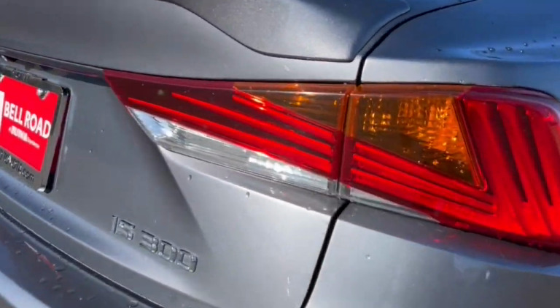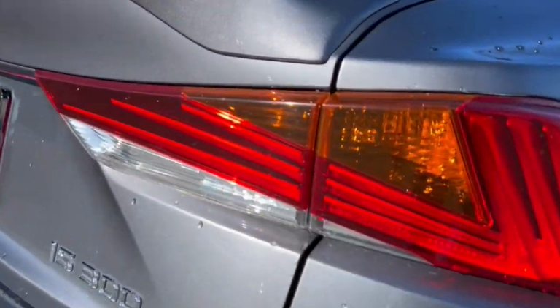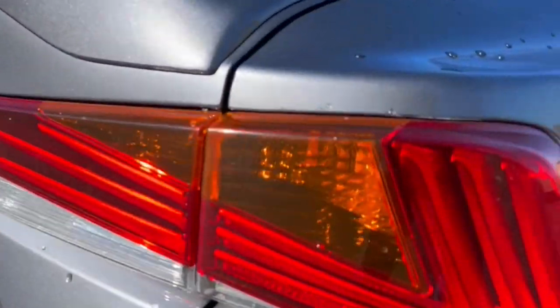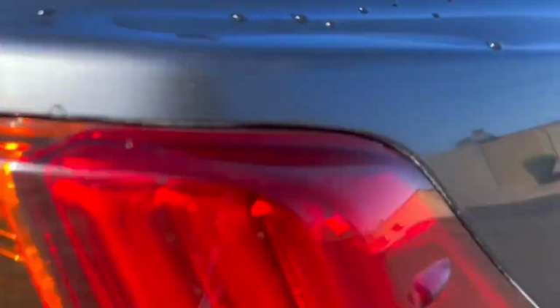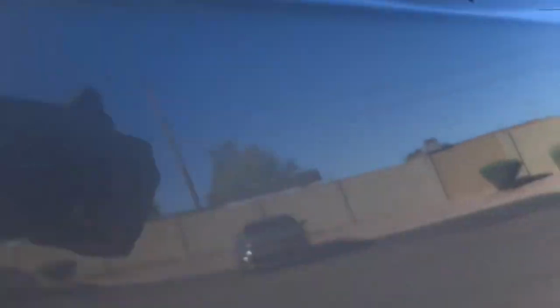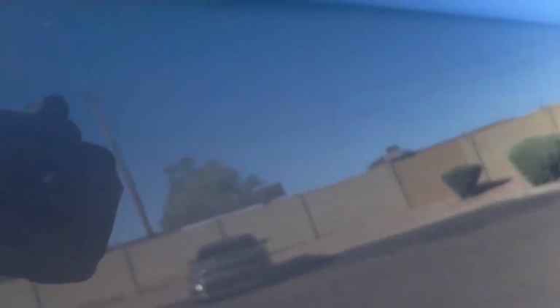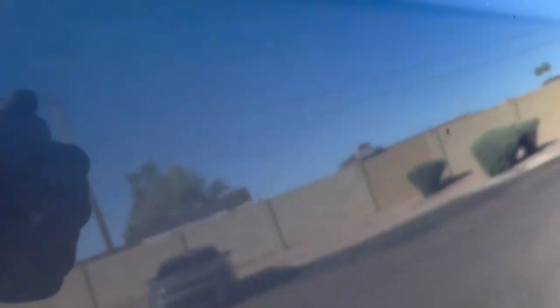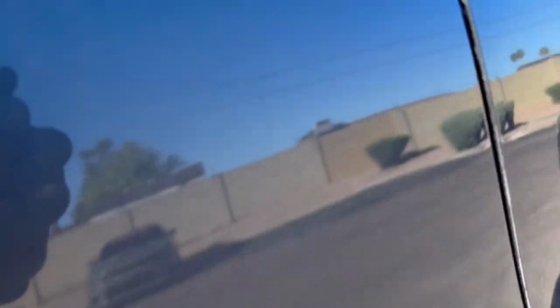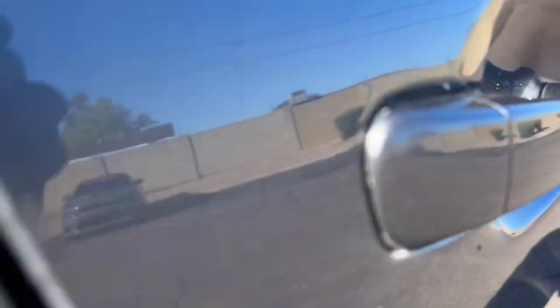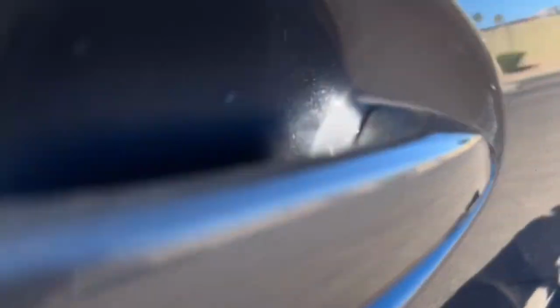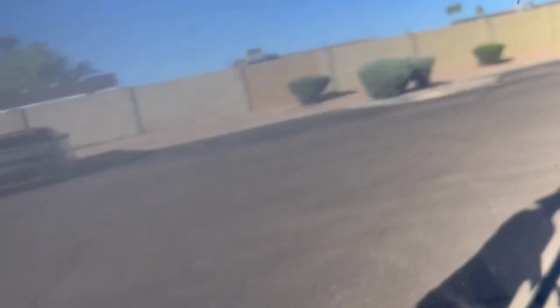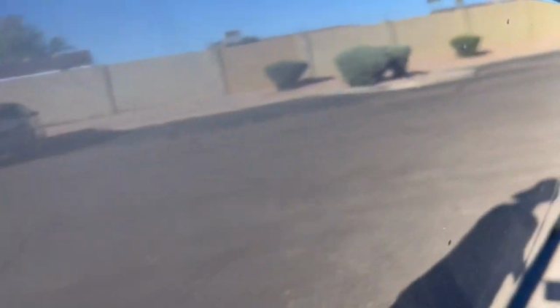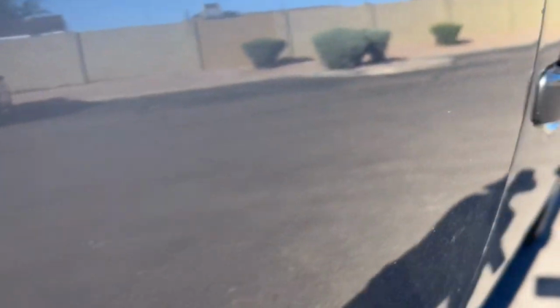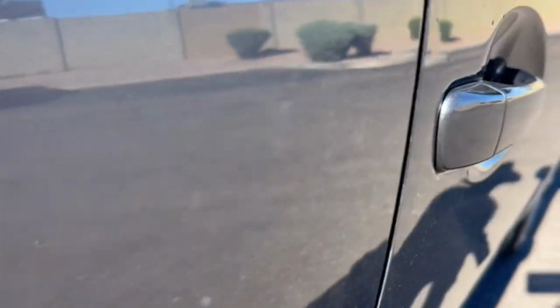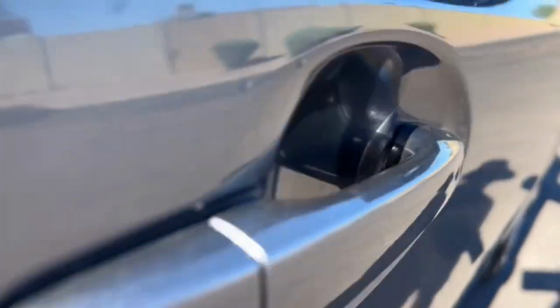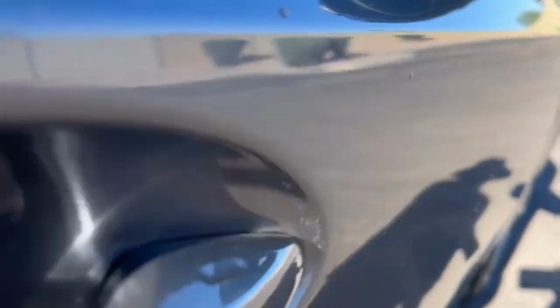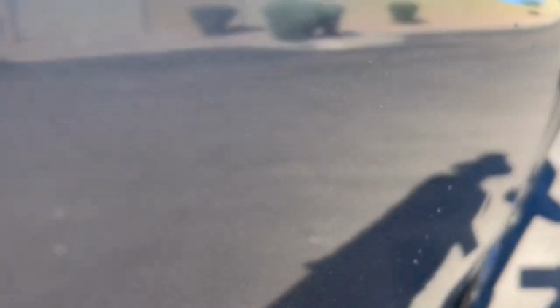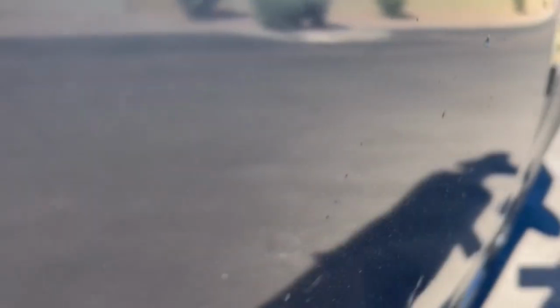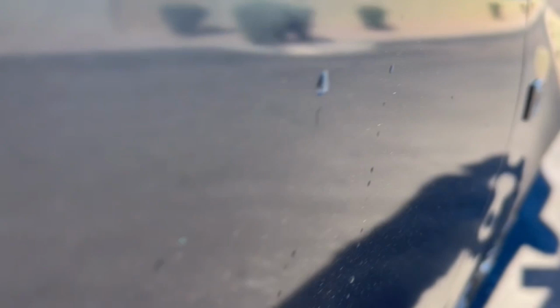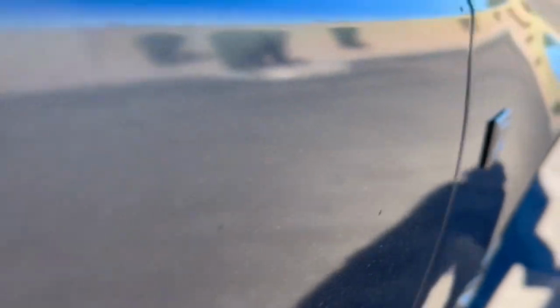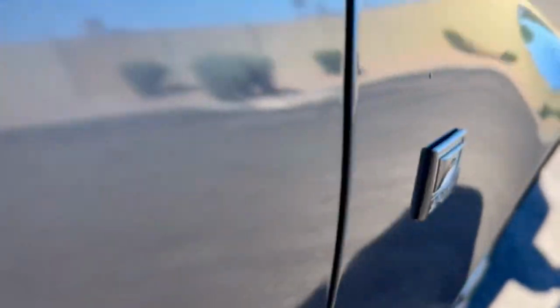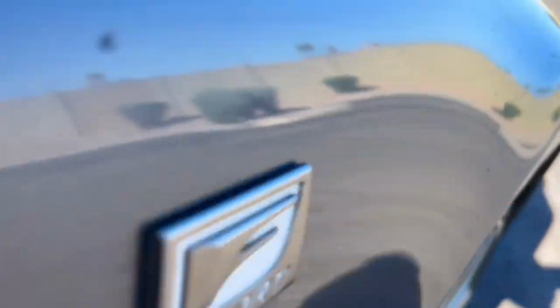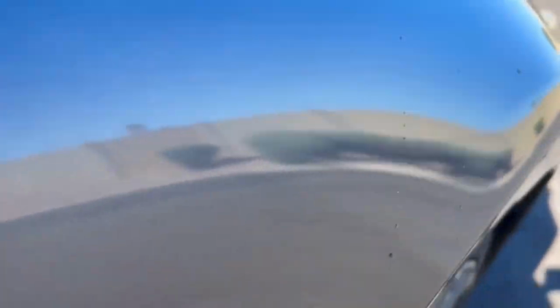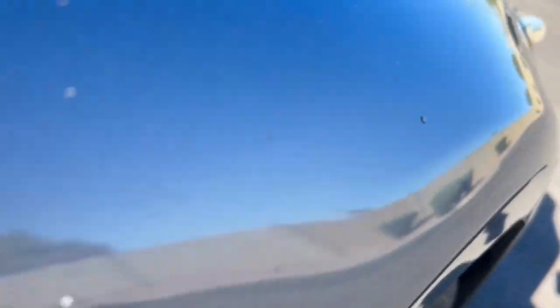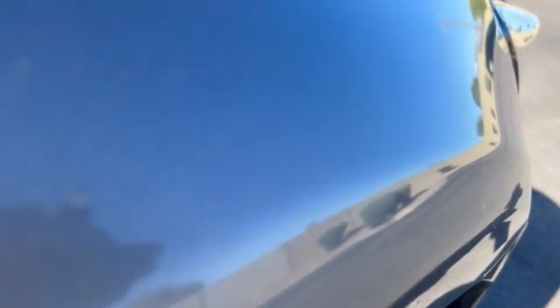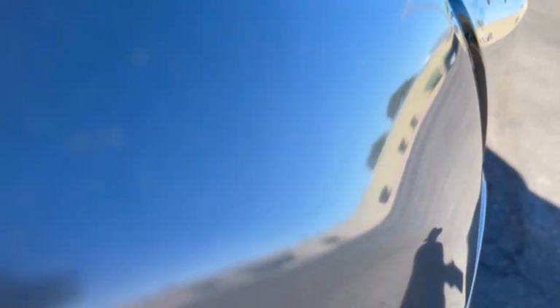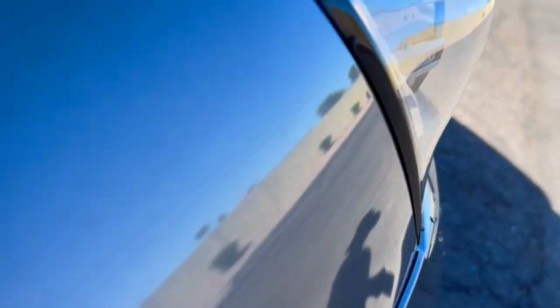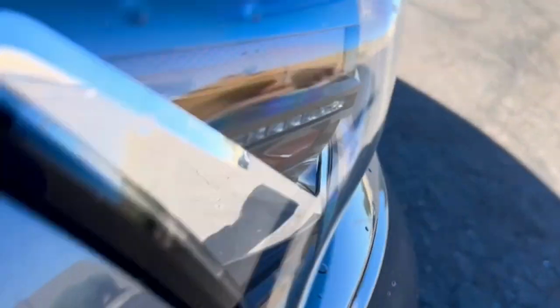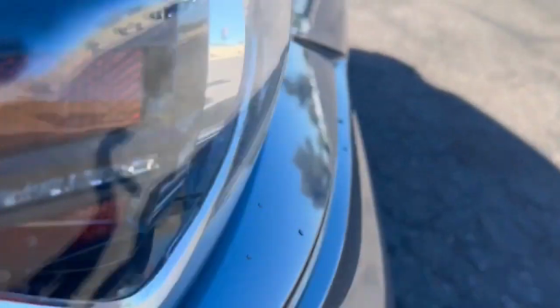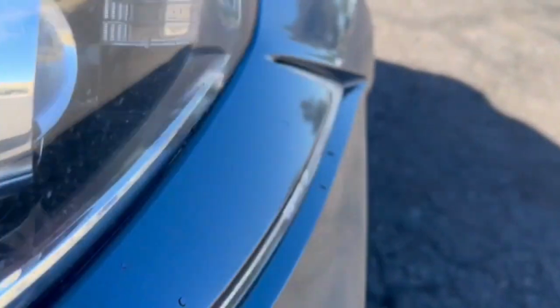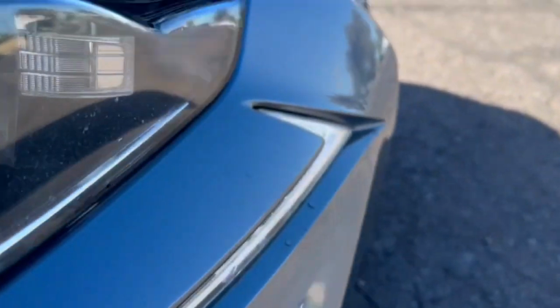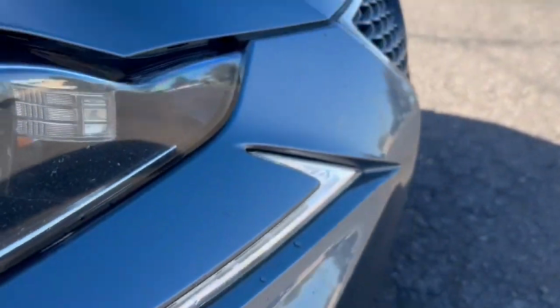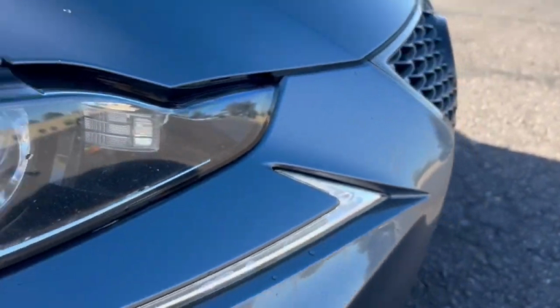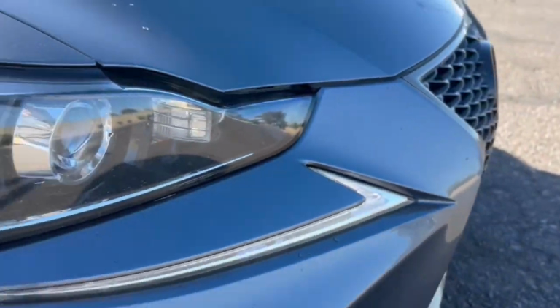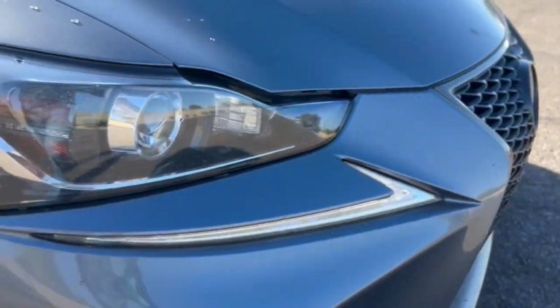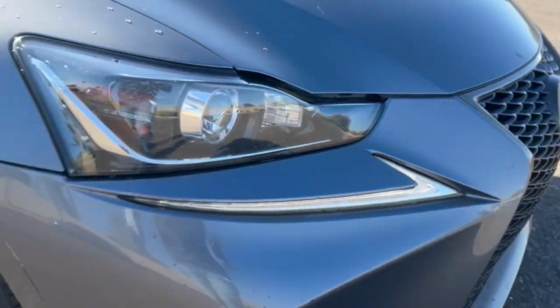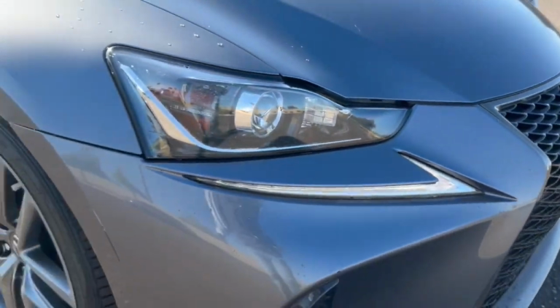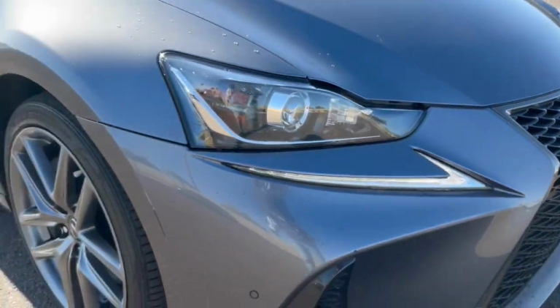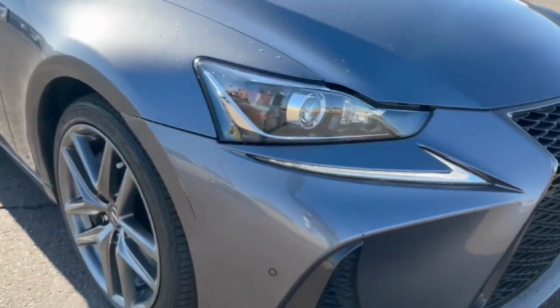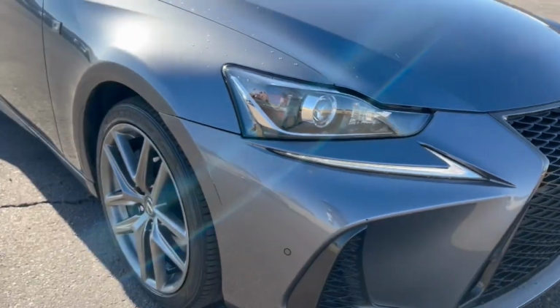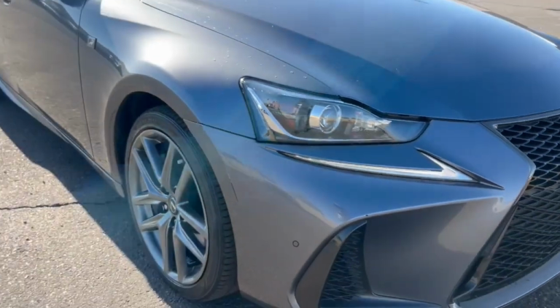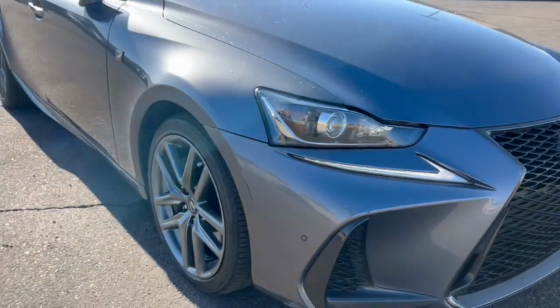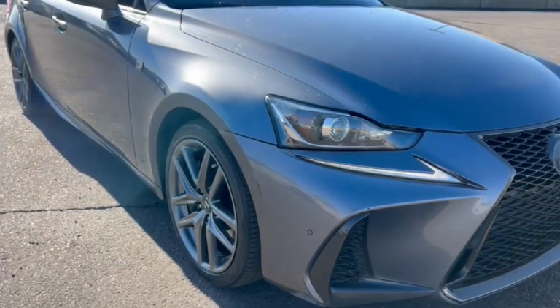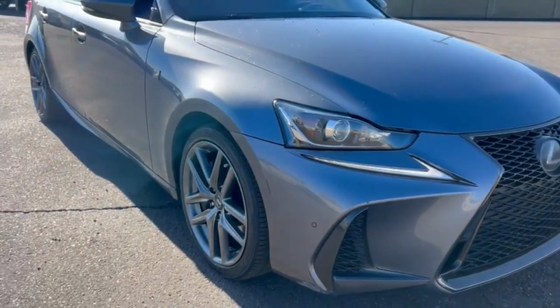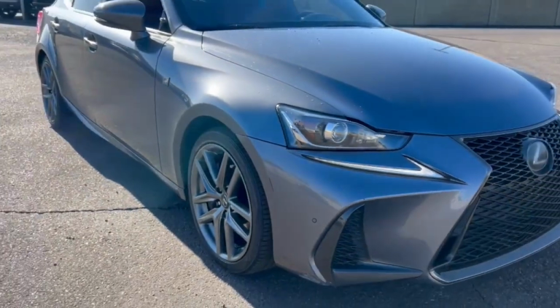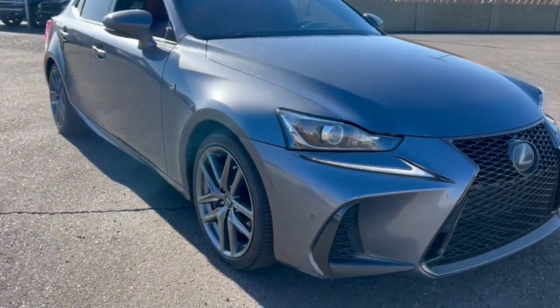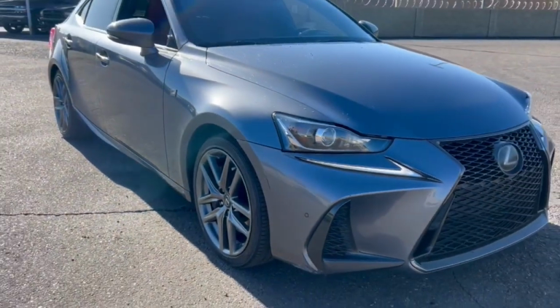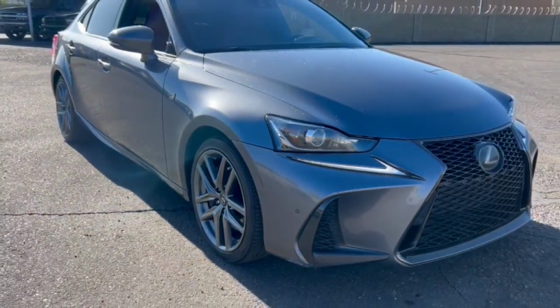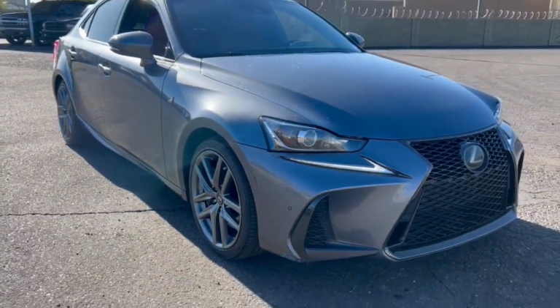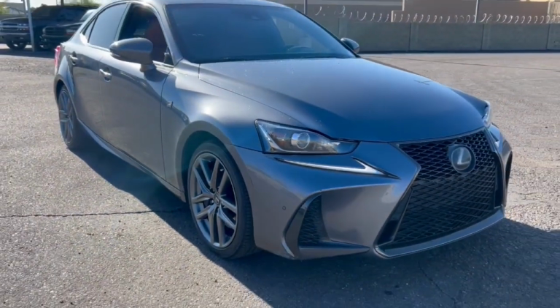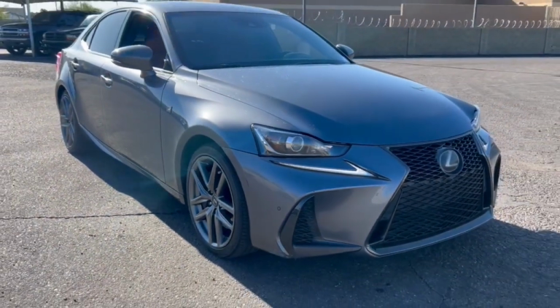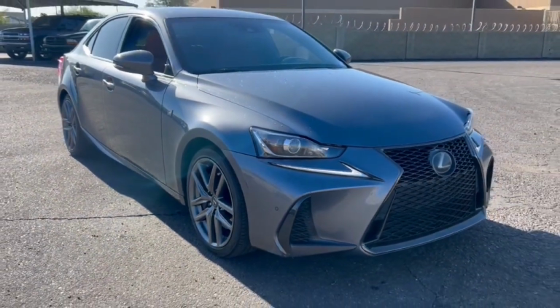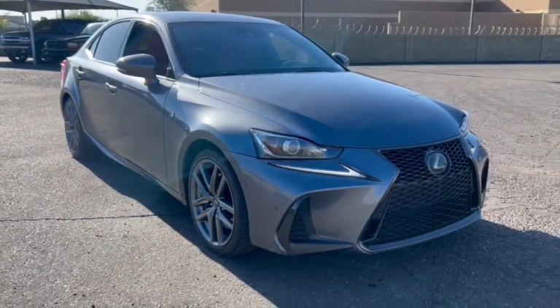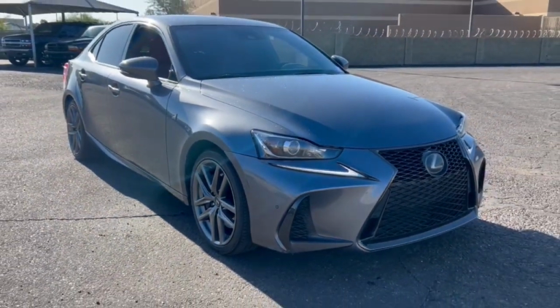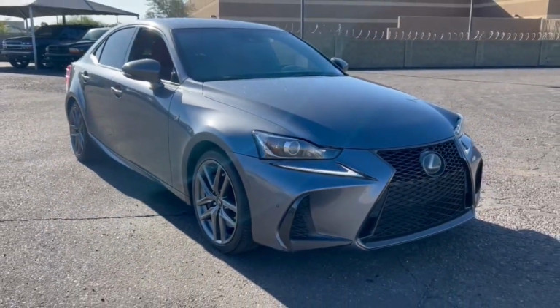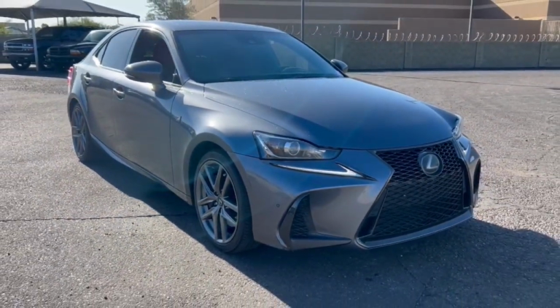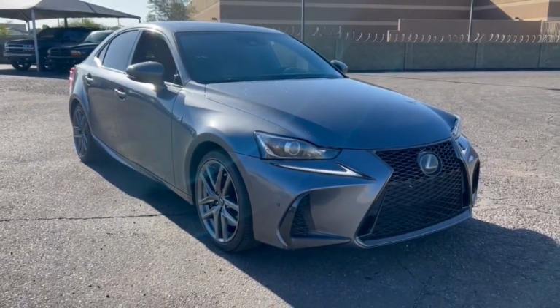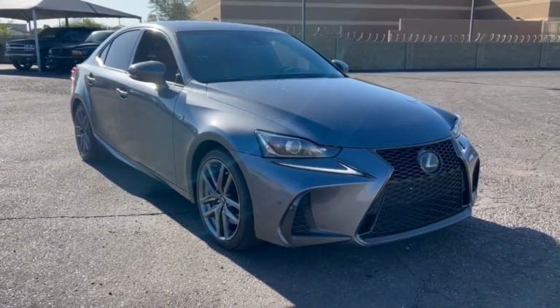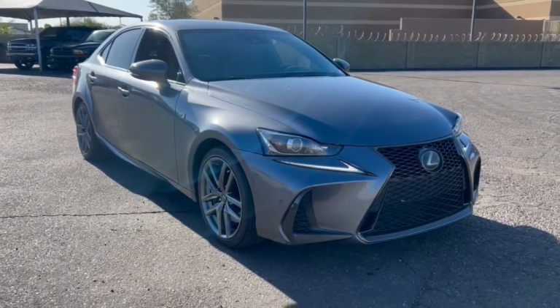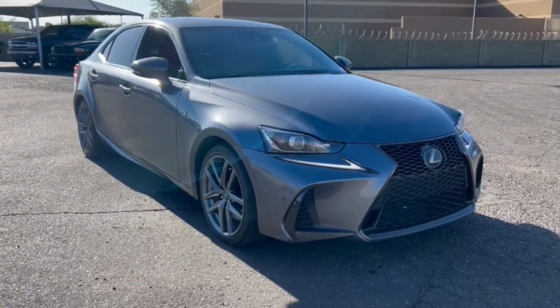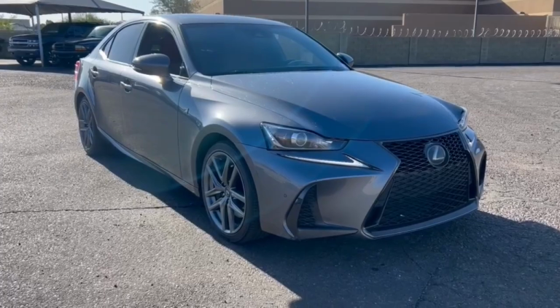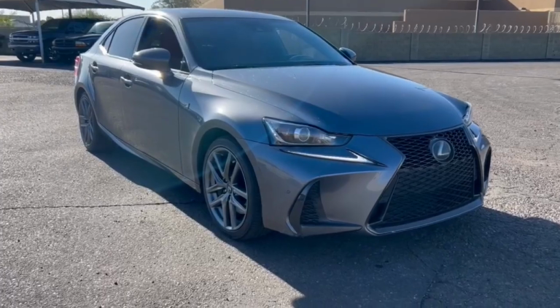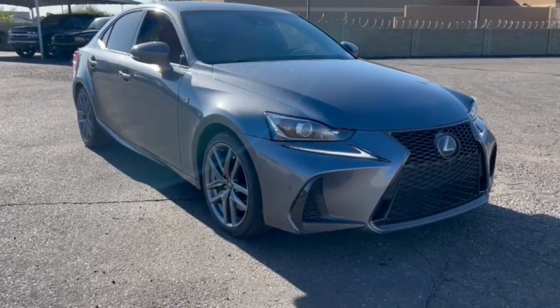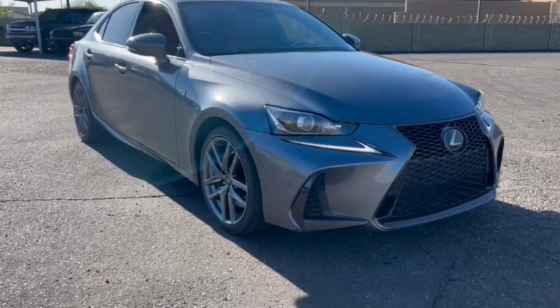Surround yourself with high-end materials and superb craftsmanship on every drive. The following are some of this vehicle's highlighted options.